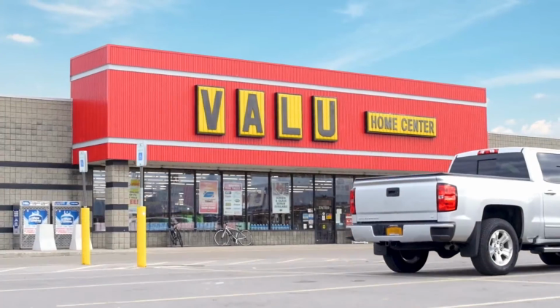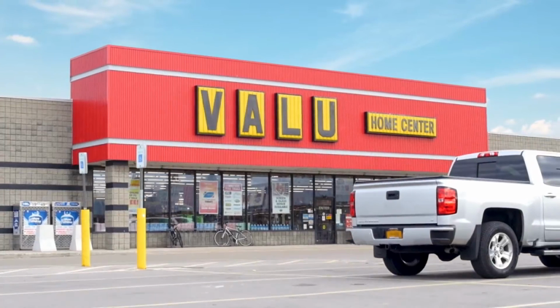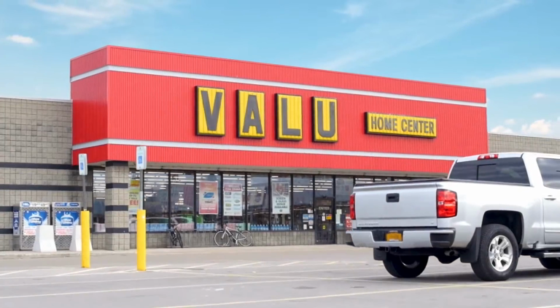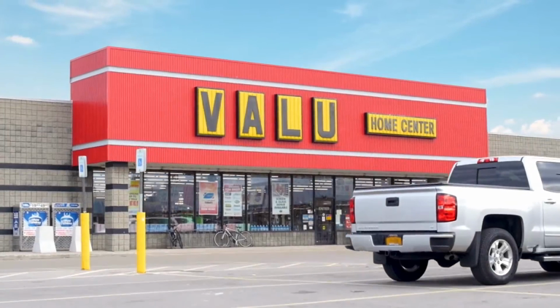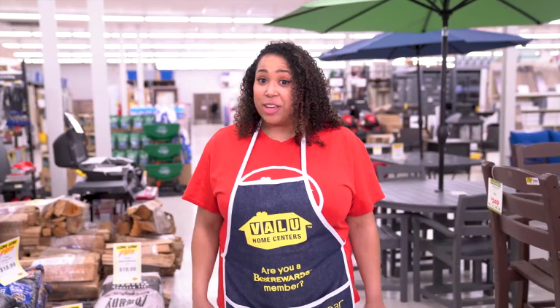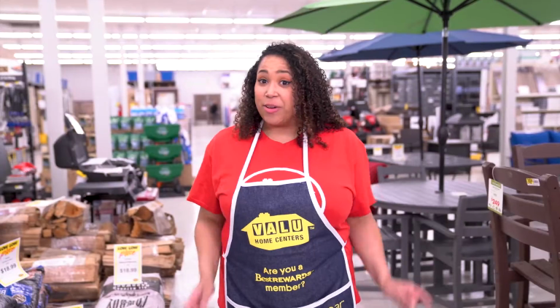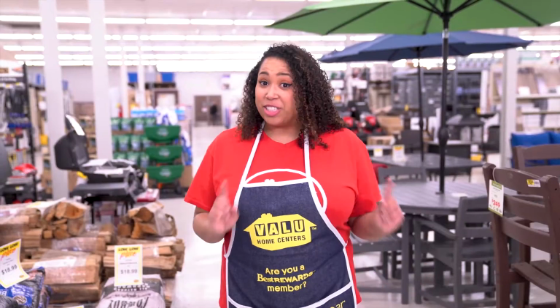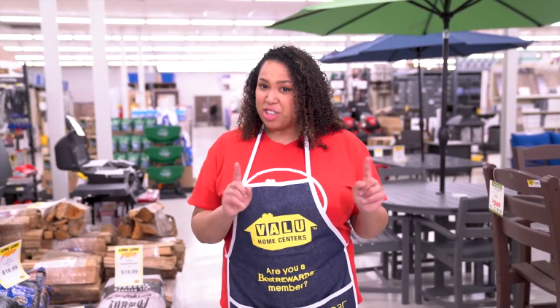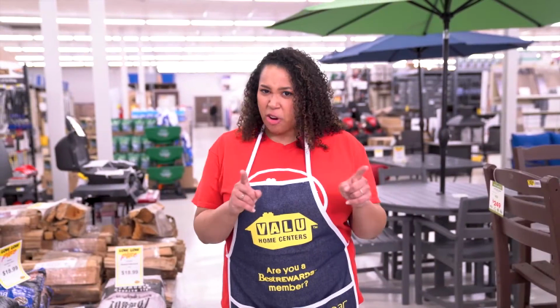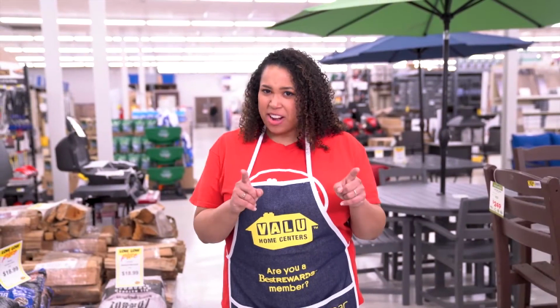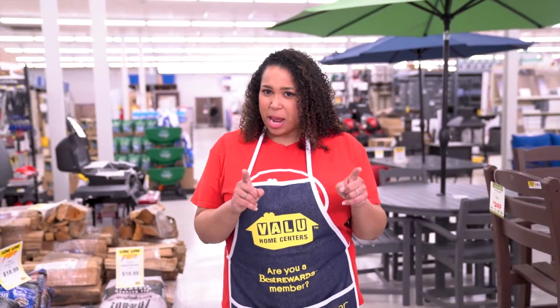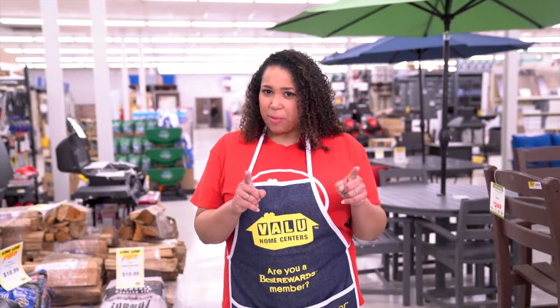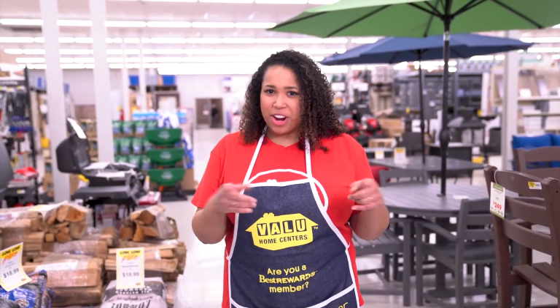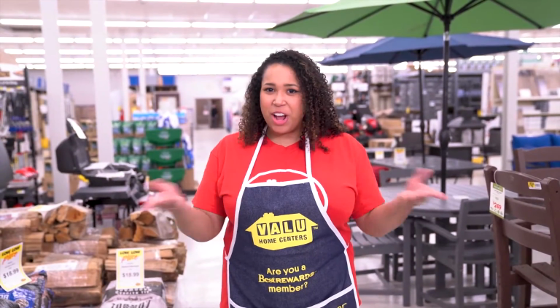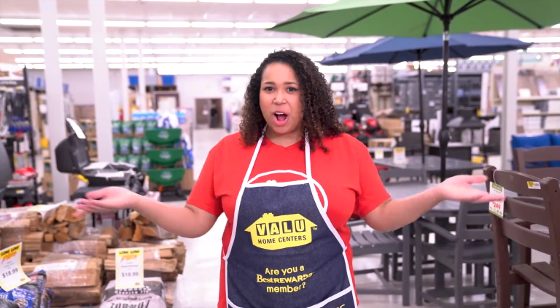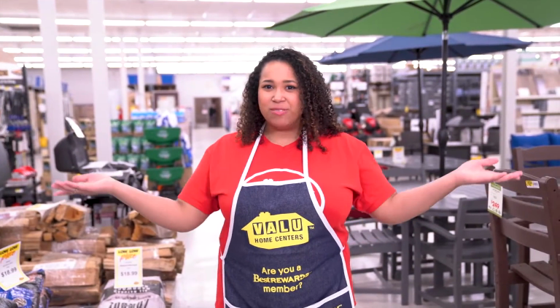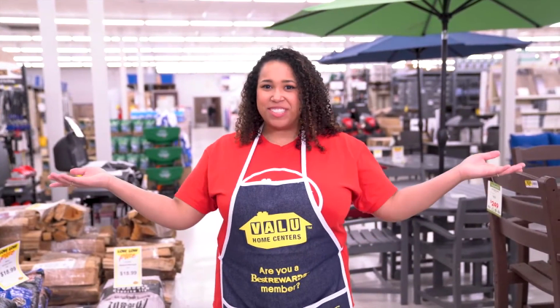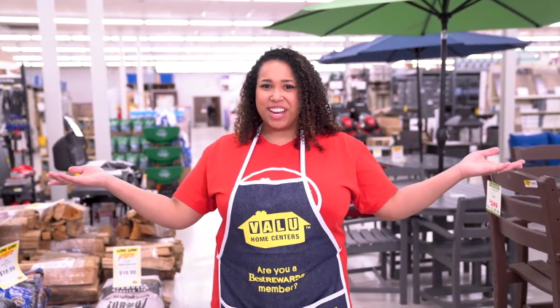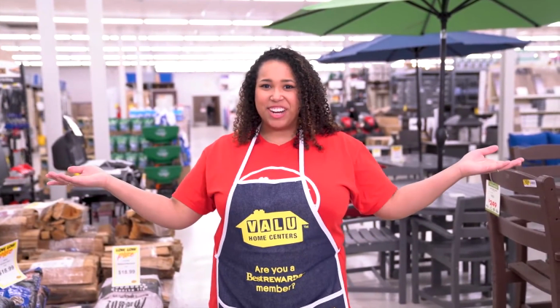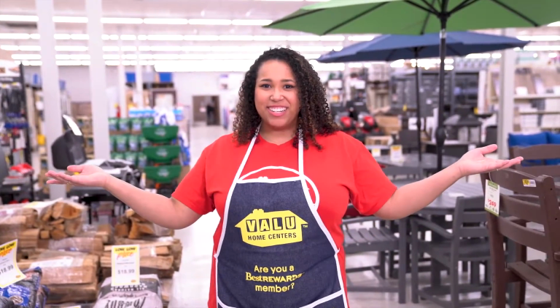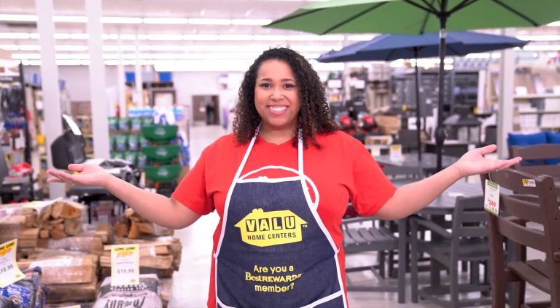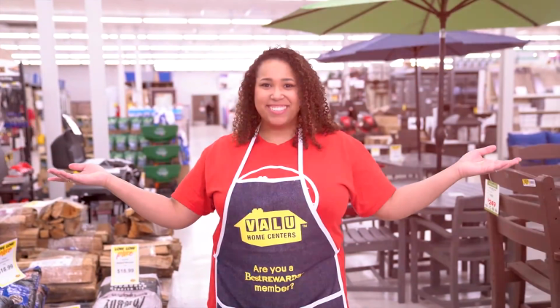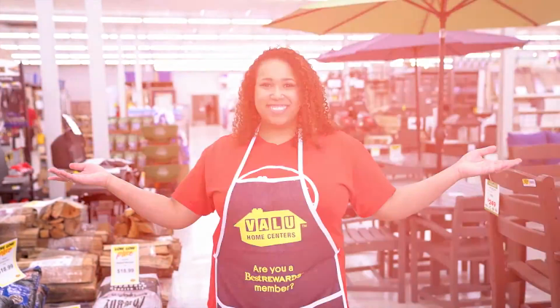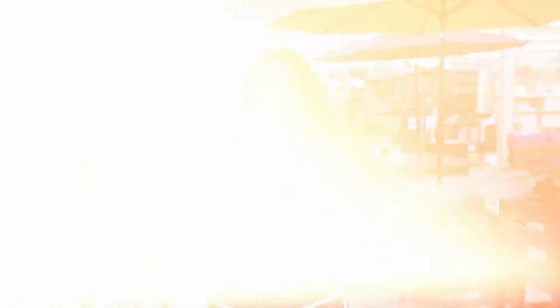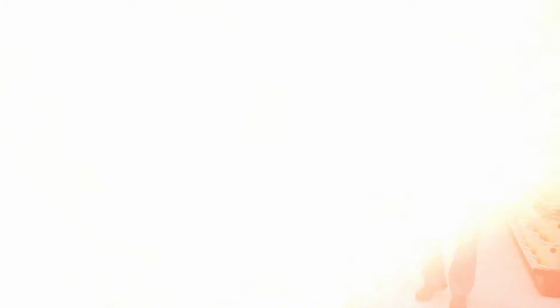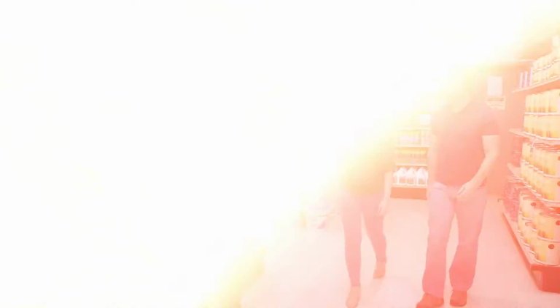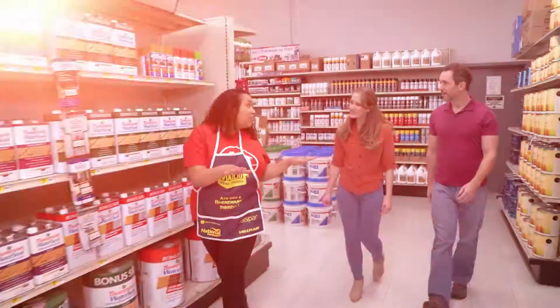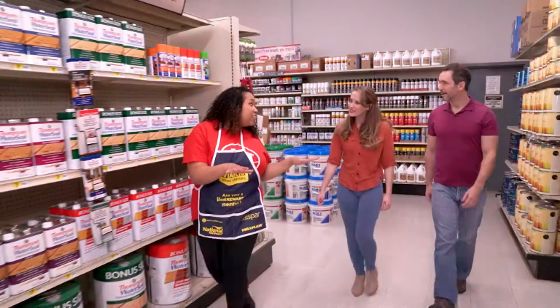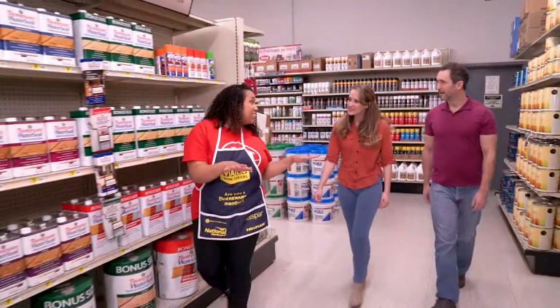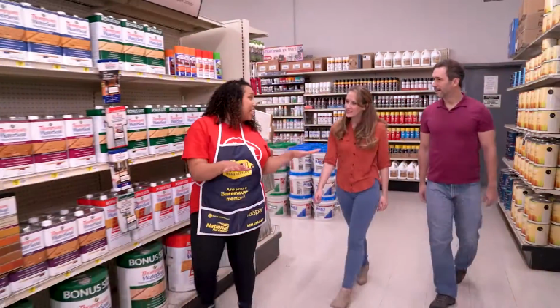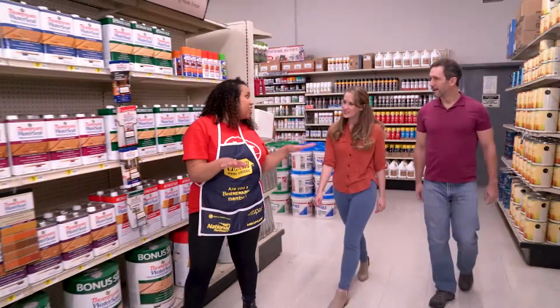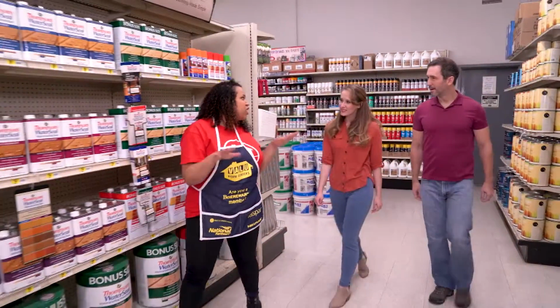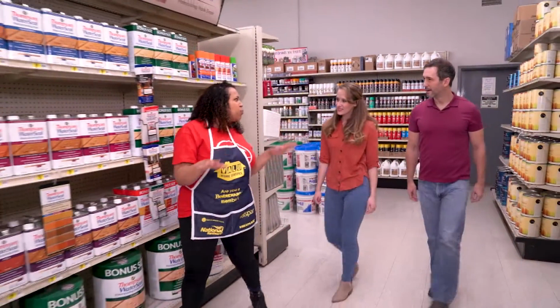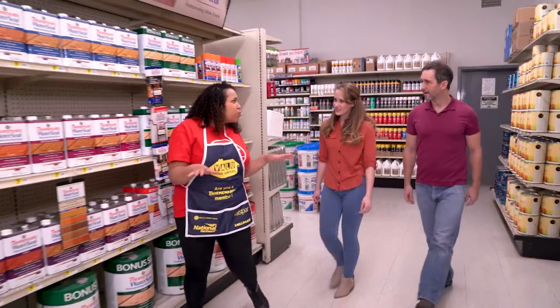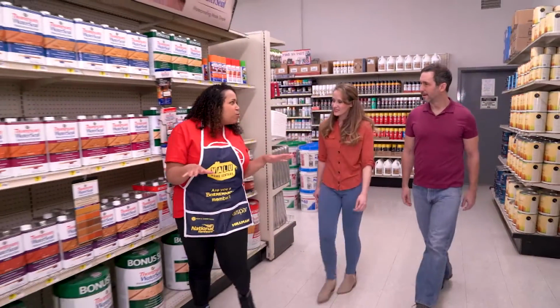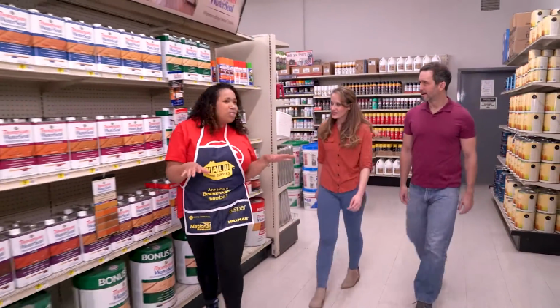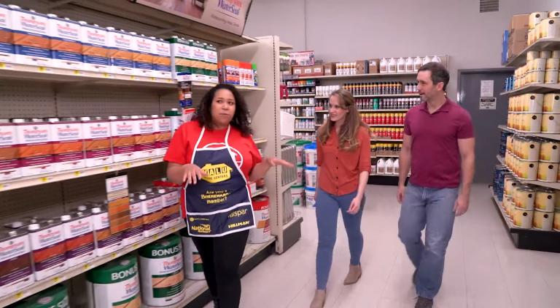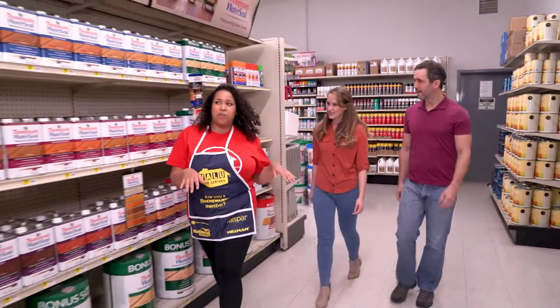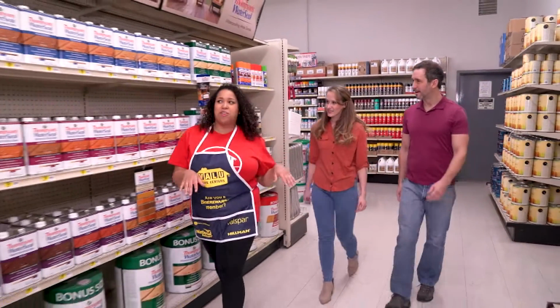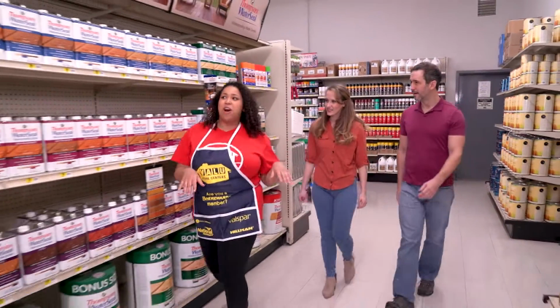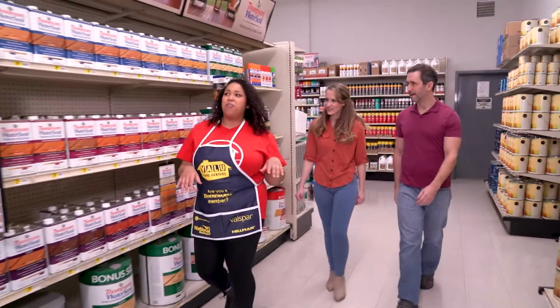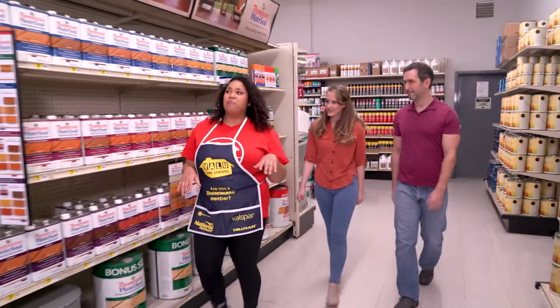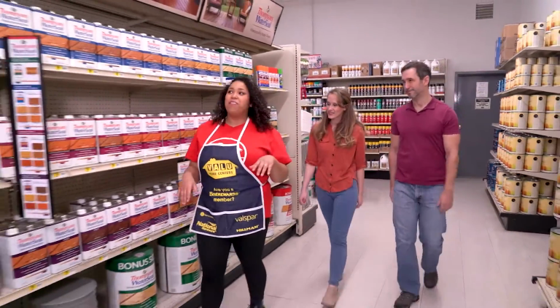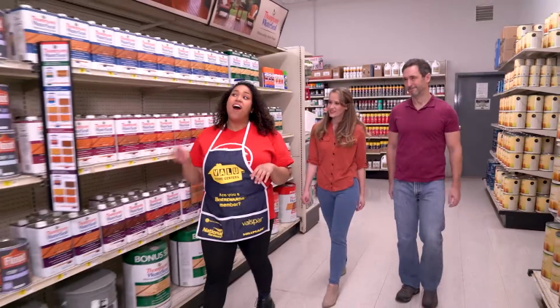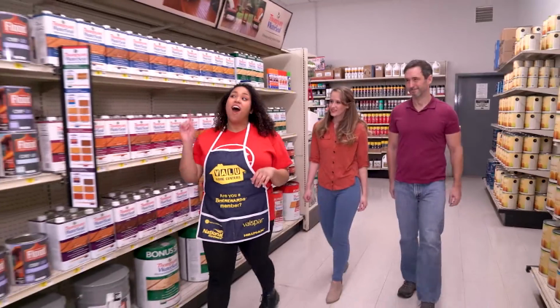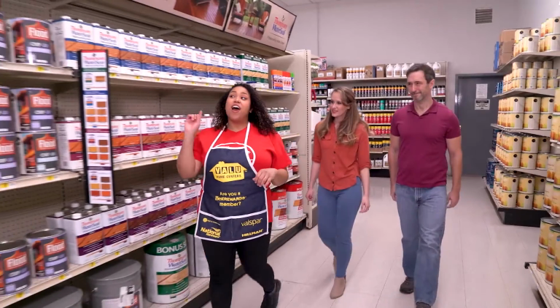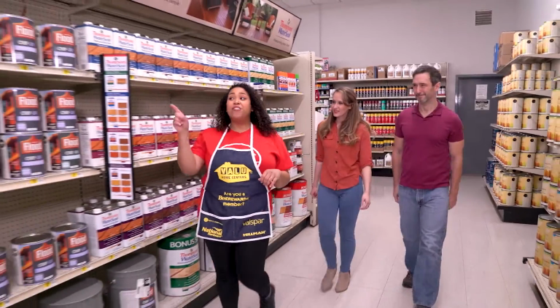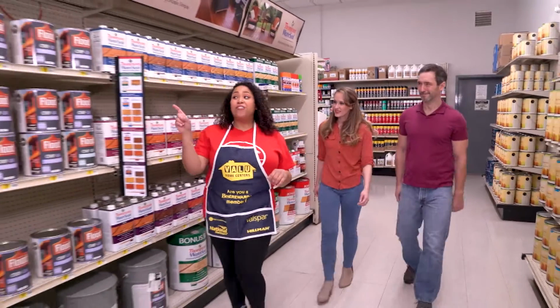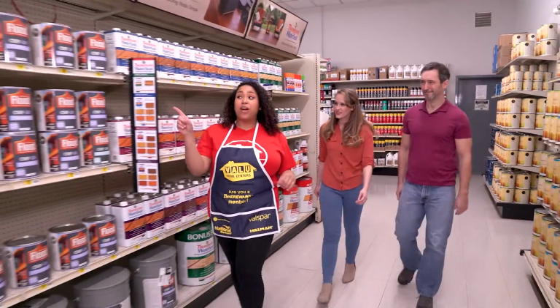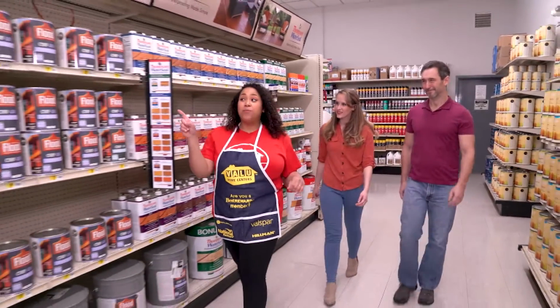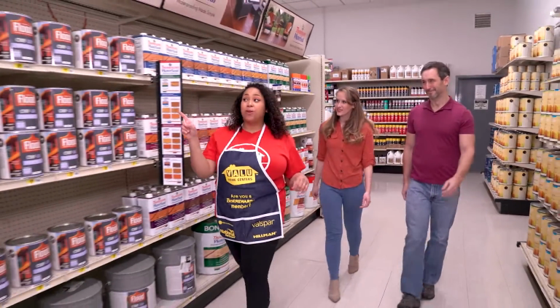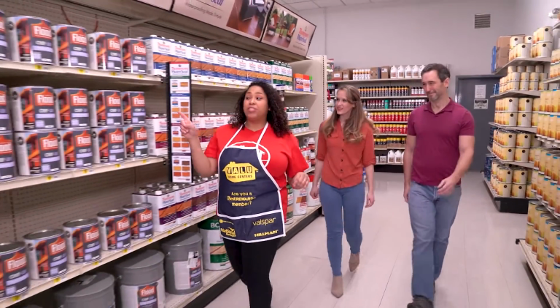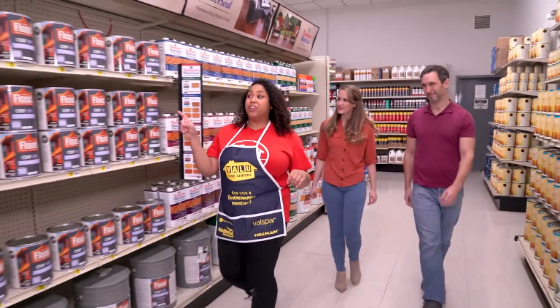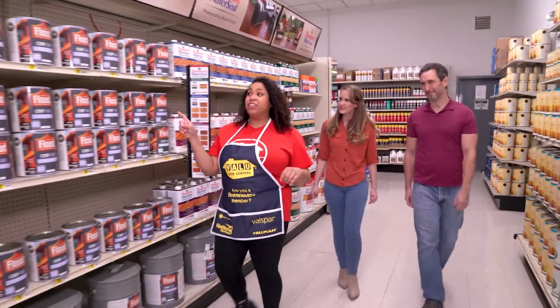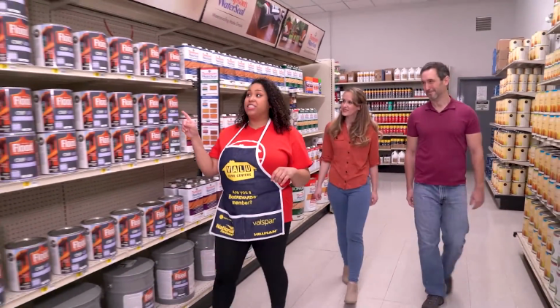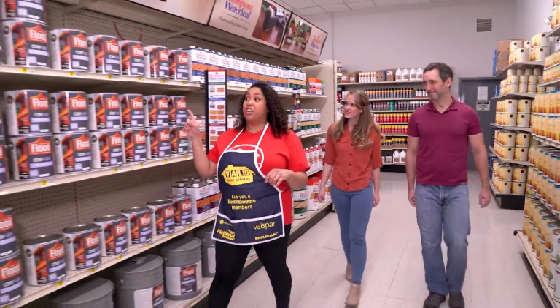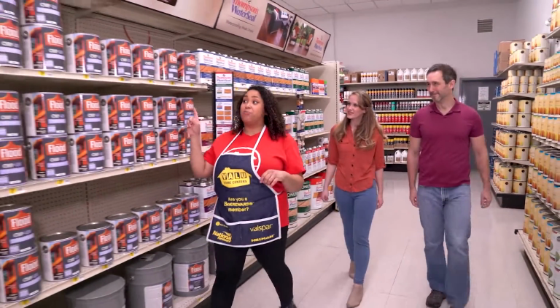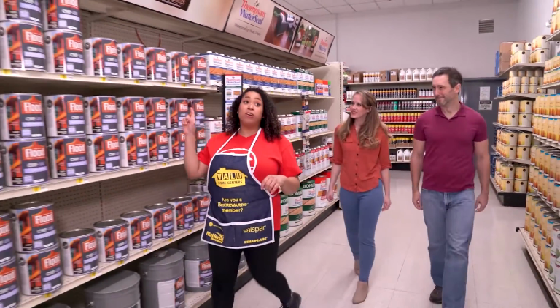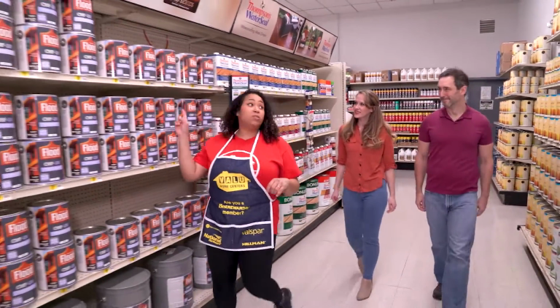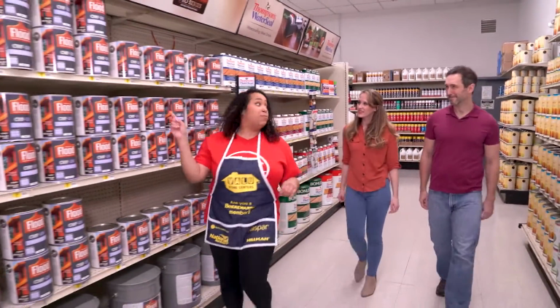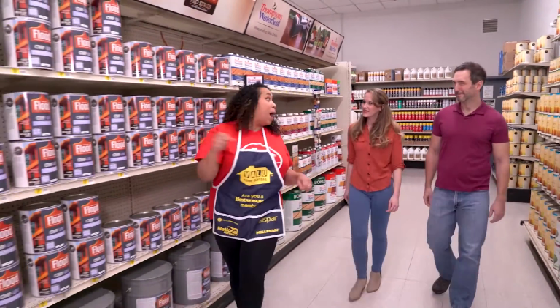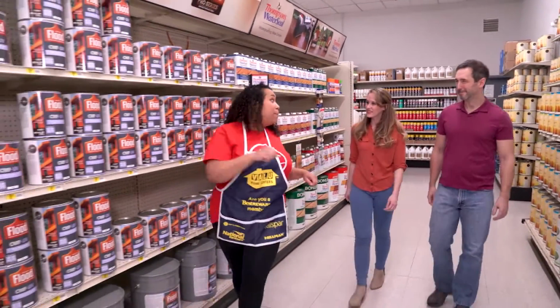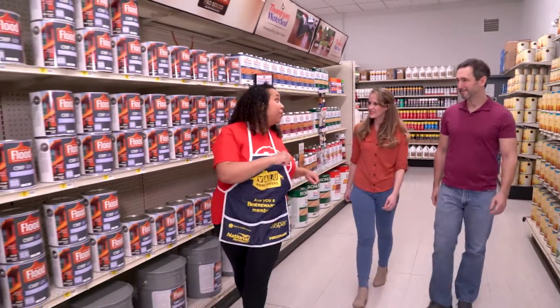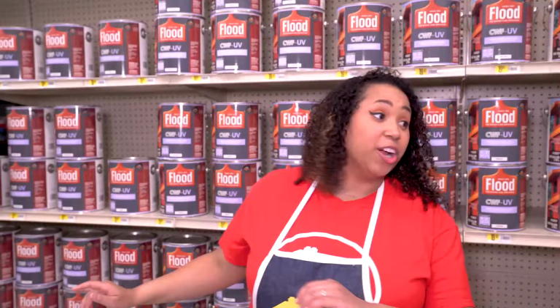Value is your neighborhood home center. We have the perfect stain to spruce up your home. Our Flood Pro Series is our most popular.